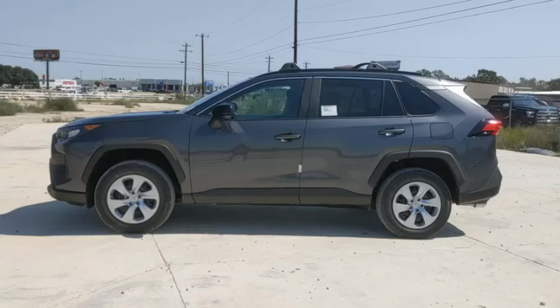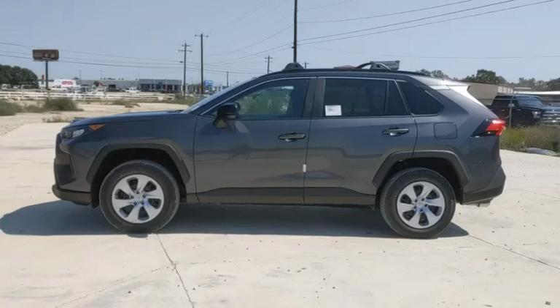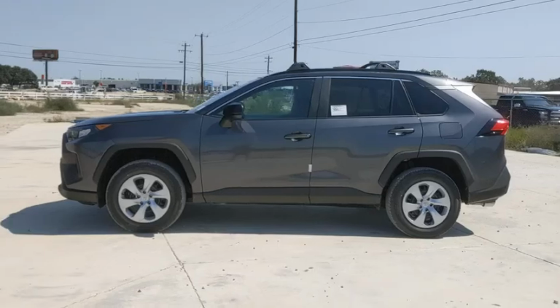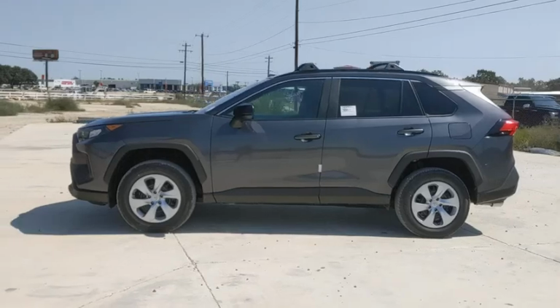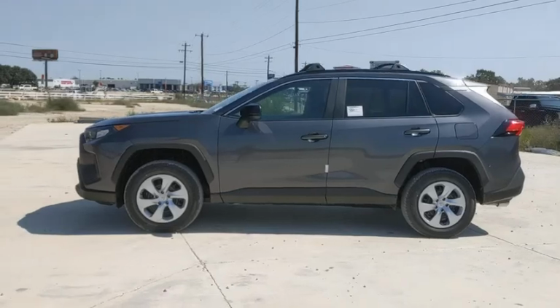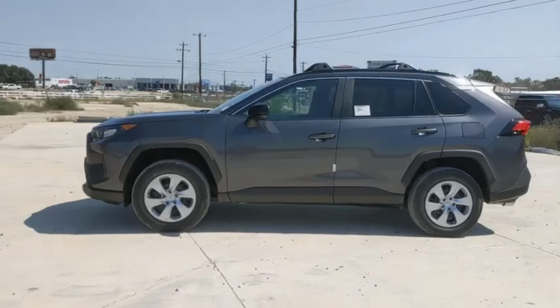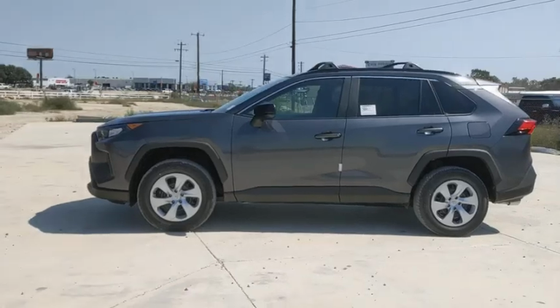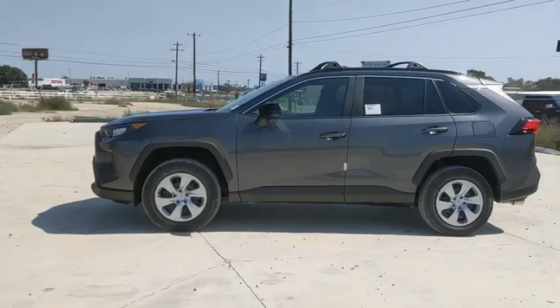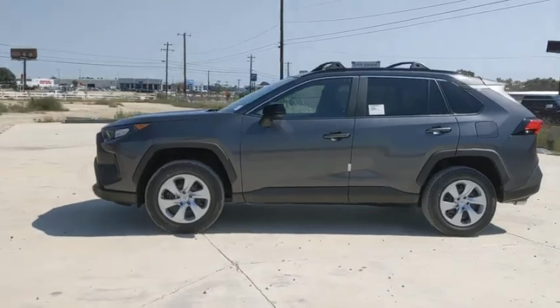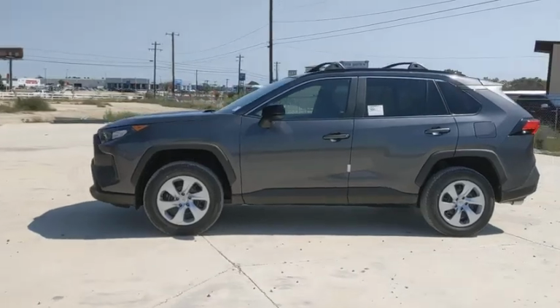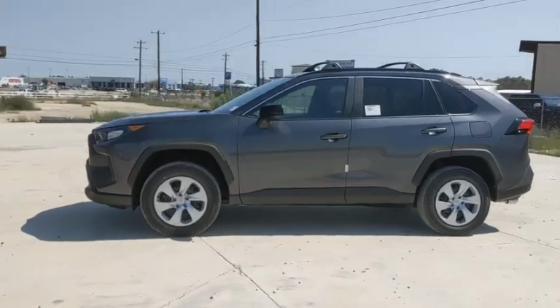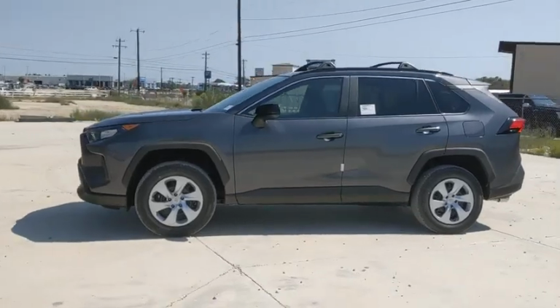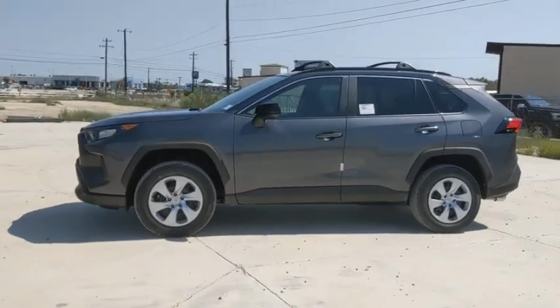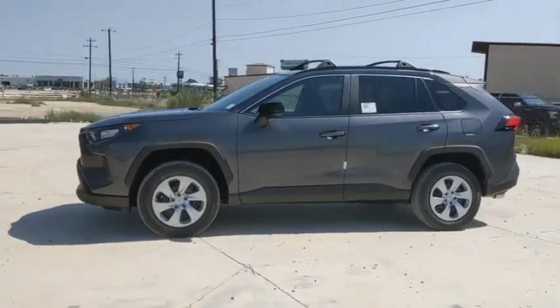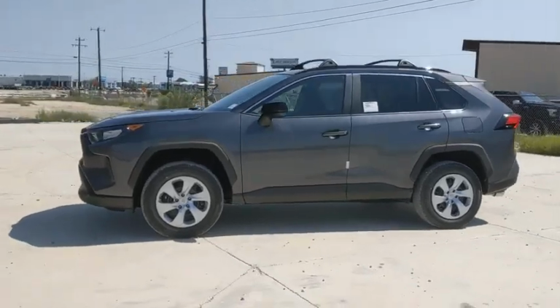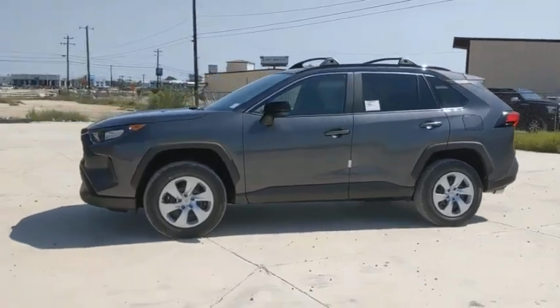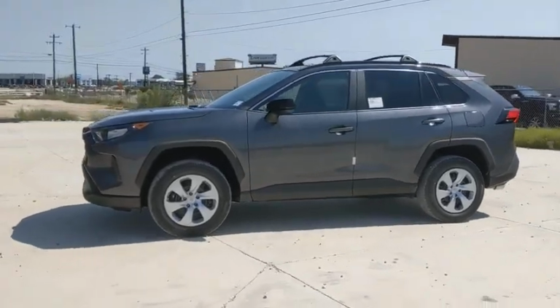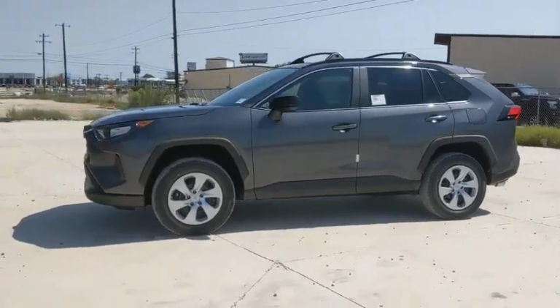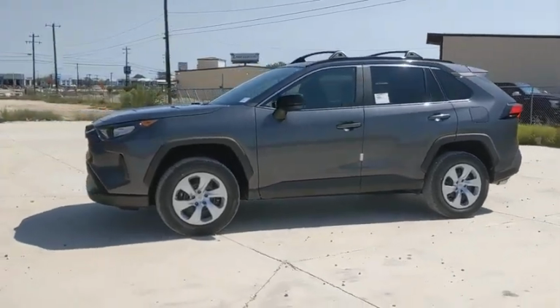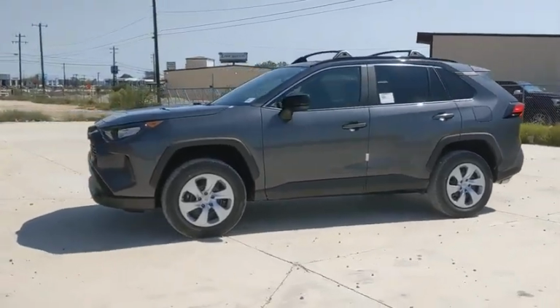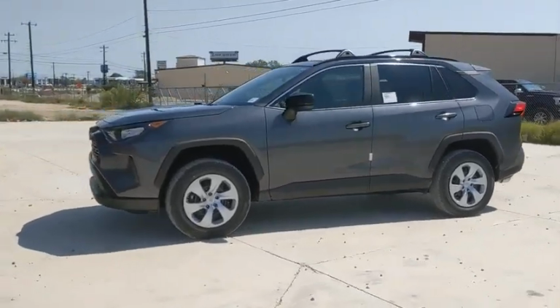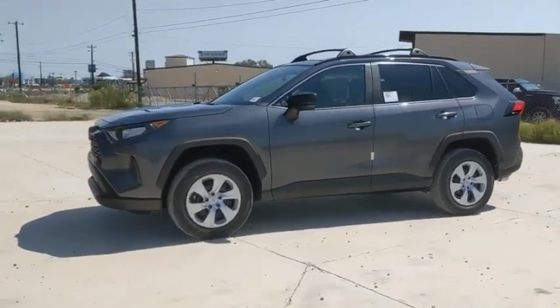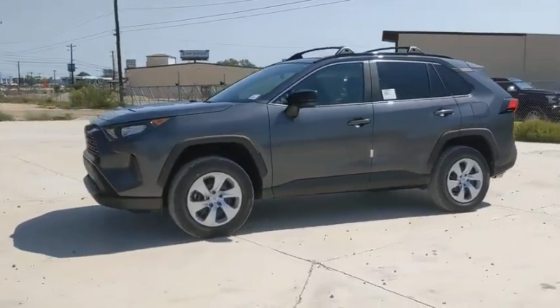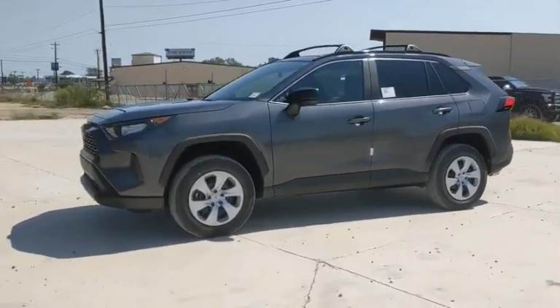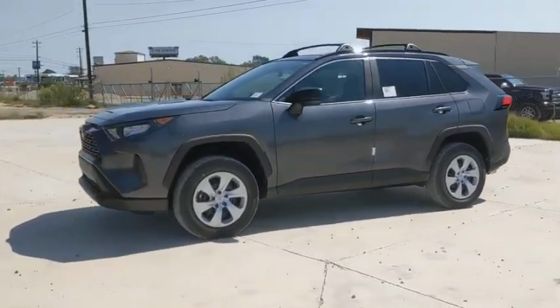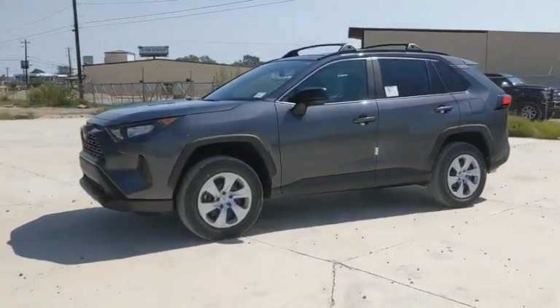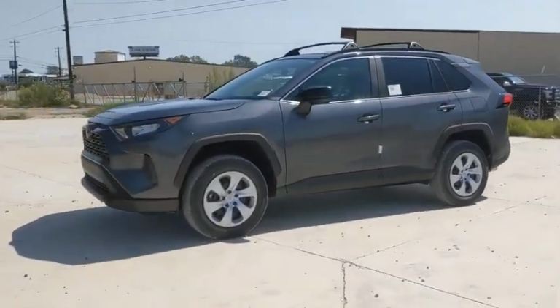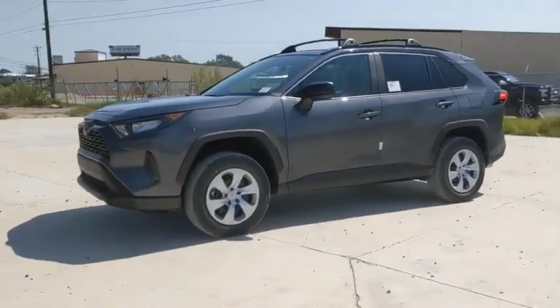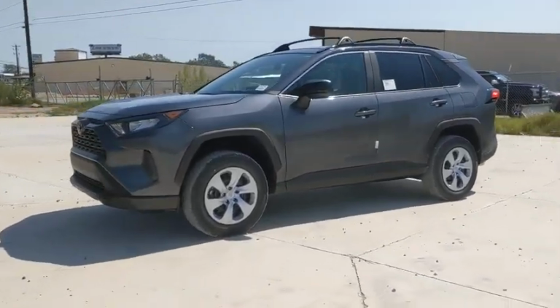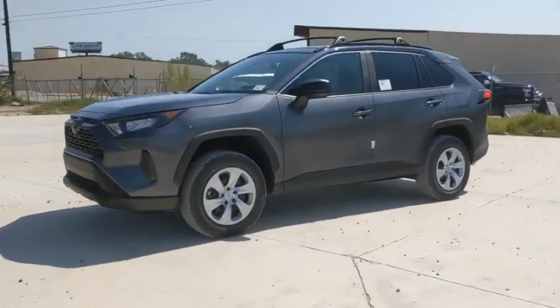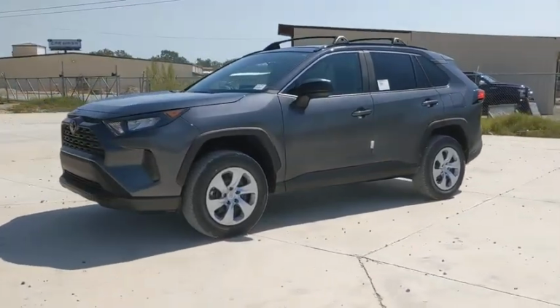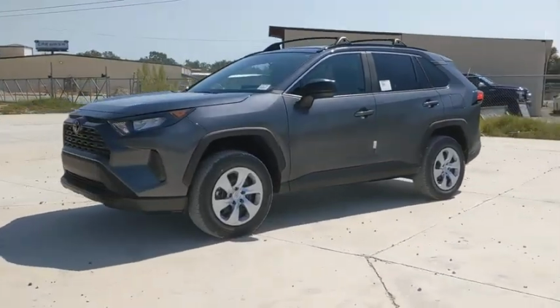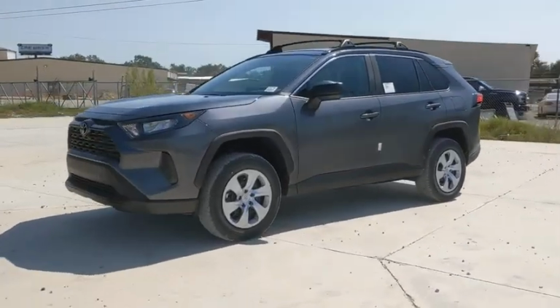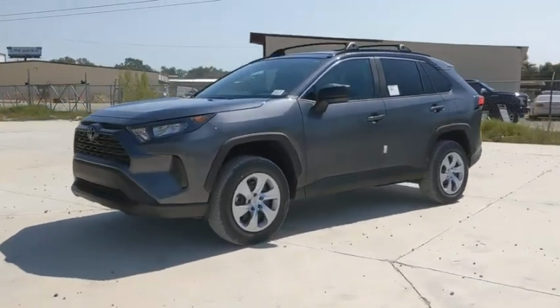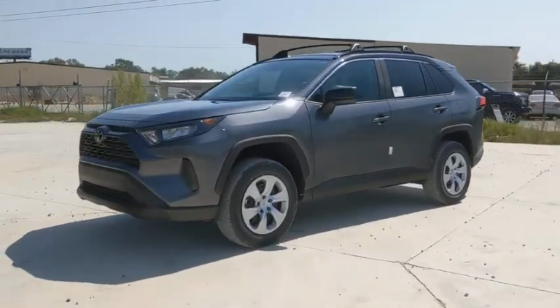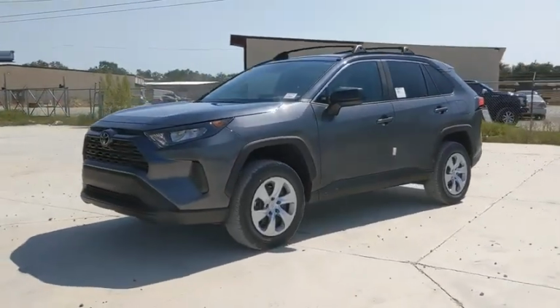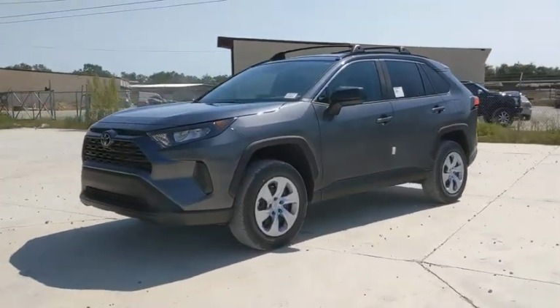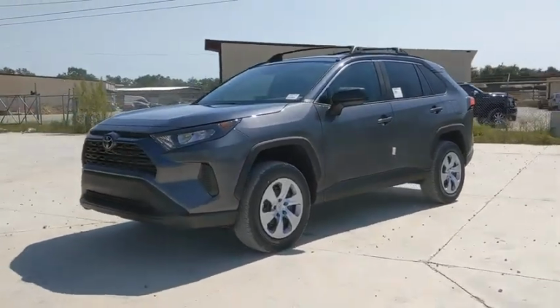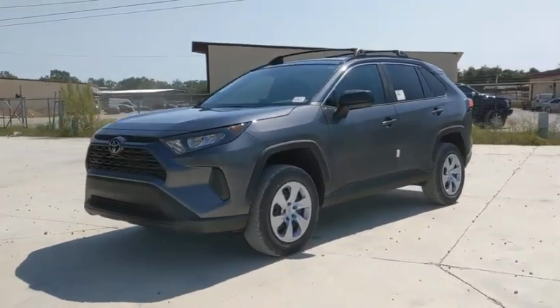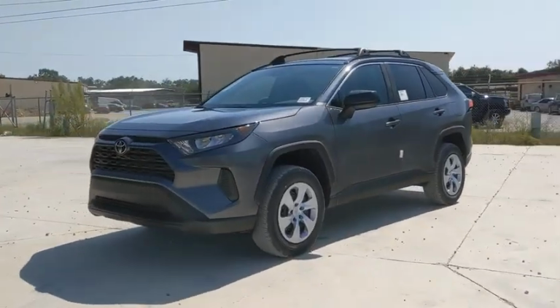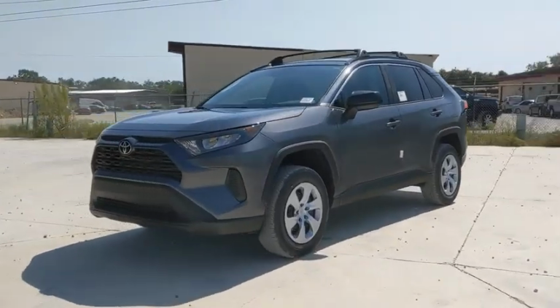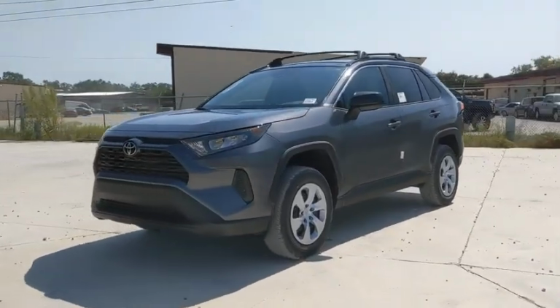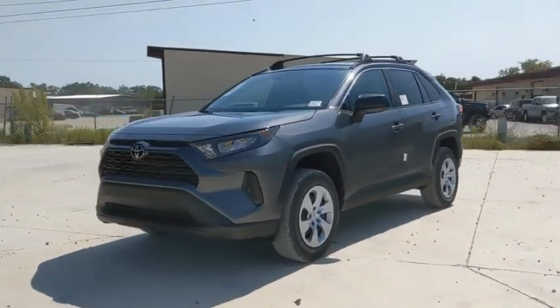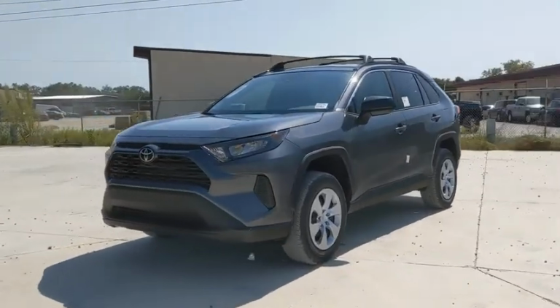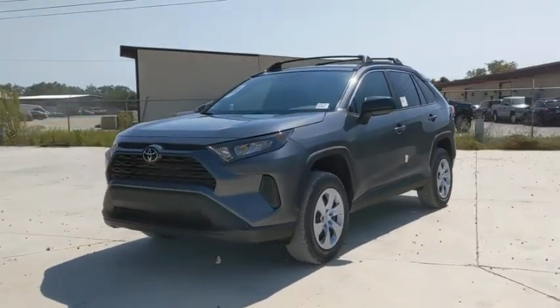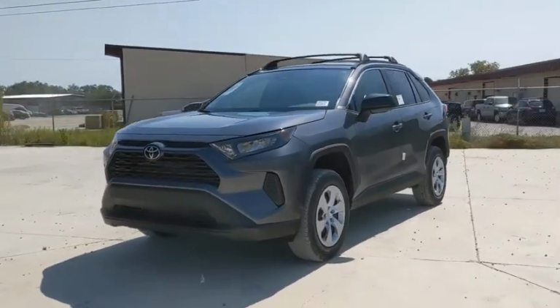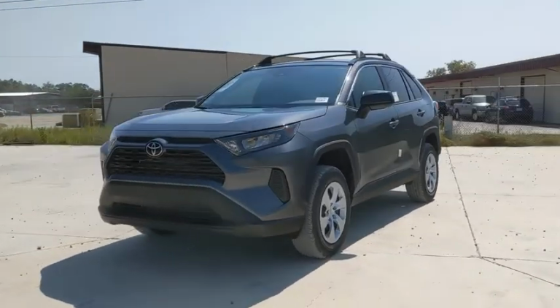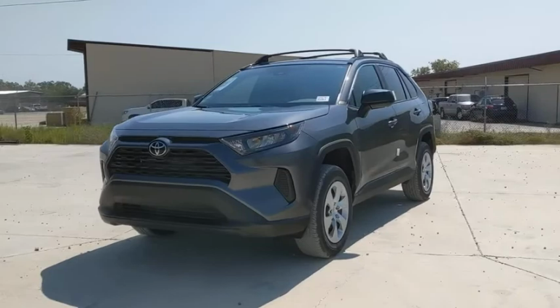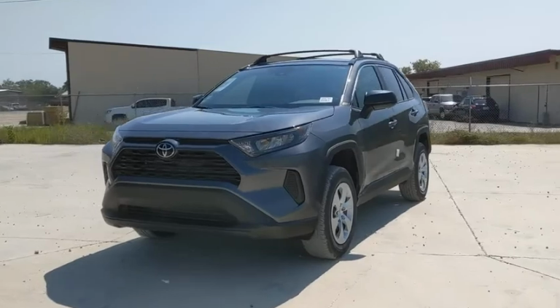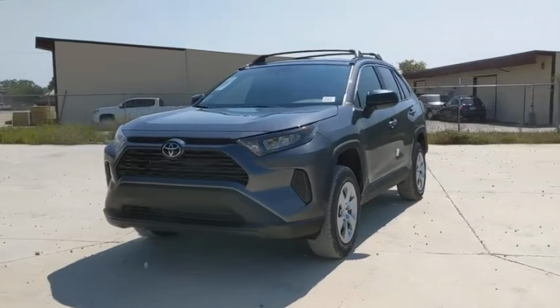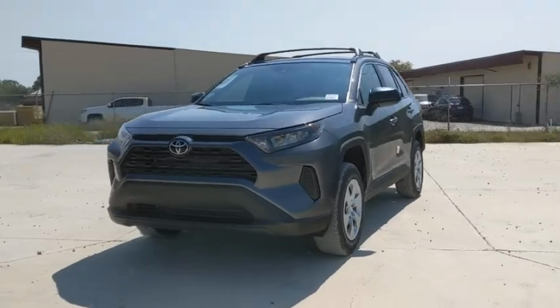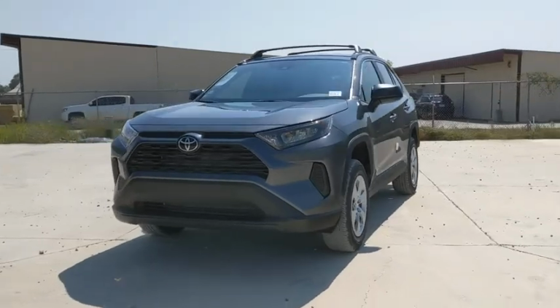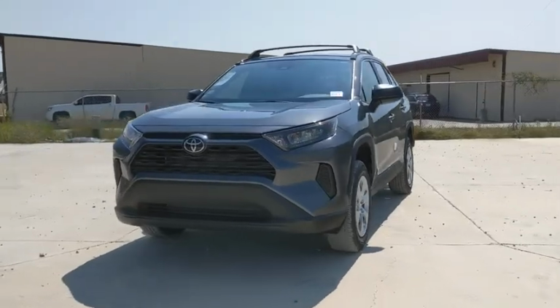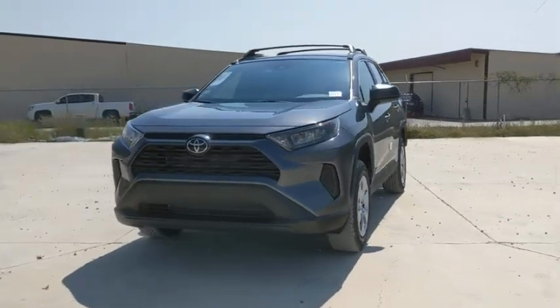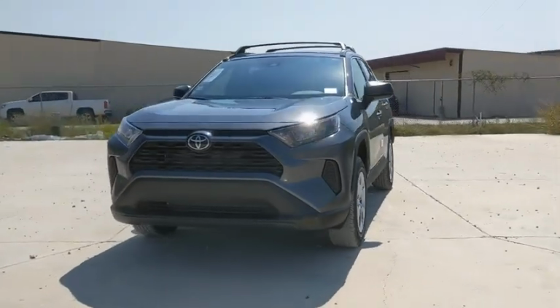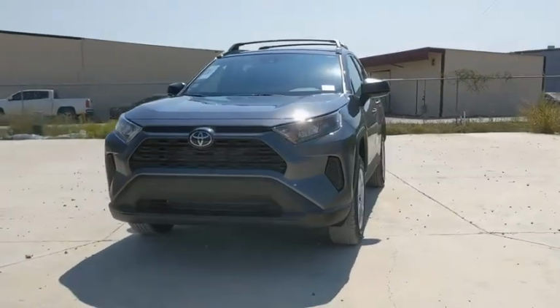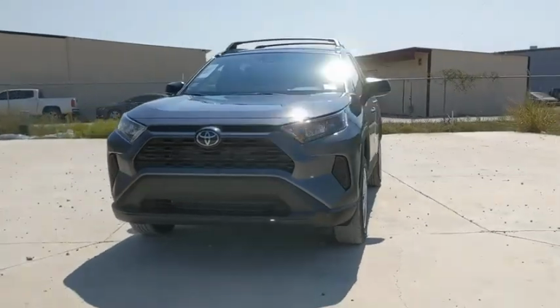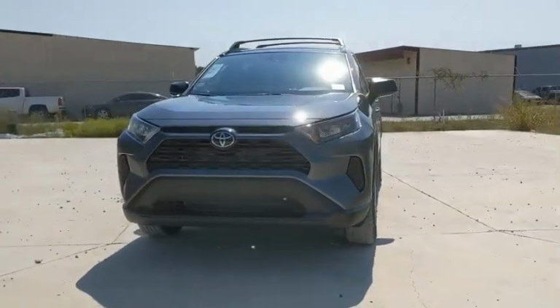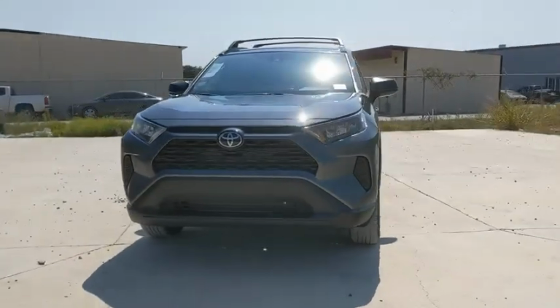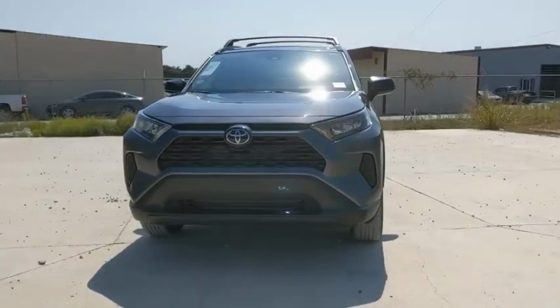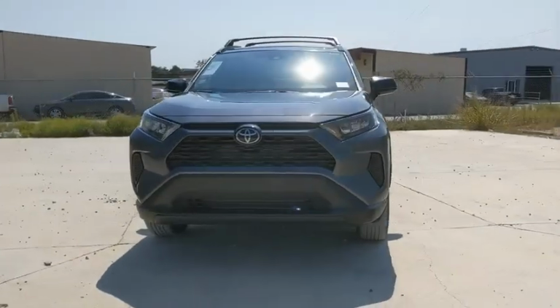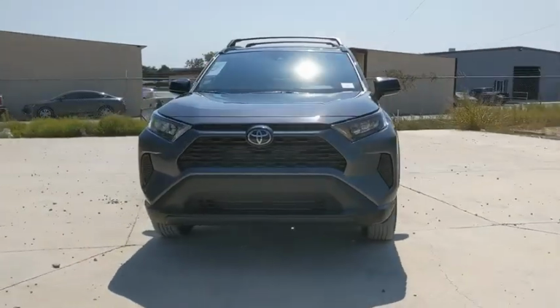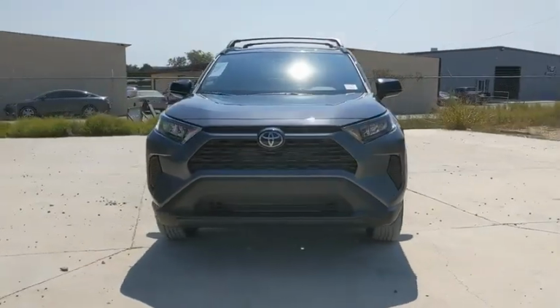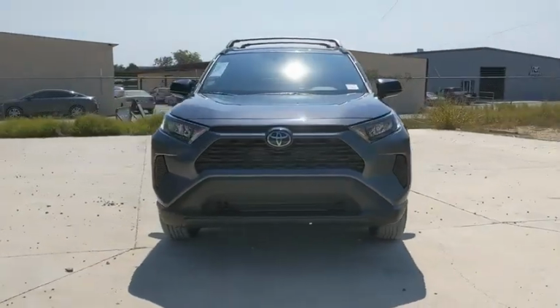Come test drive the 2020 Toyota RAV4. The RAV4 is one of the most fuel-efficient SUVs in its class.